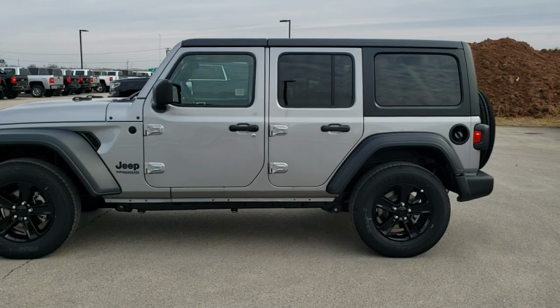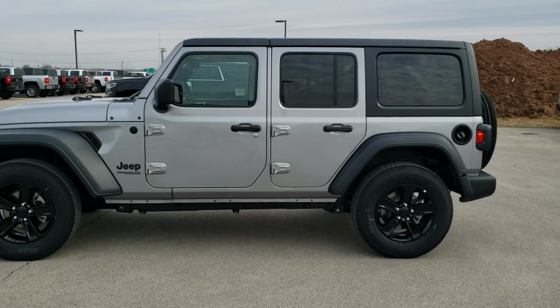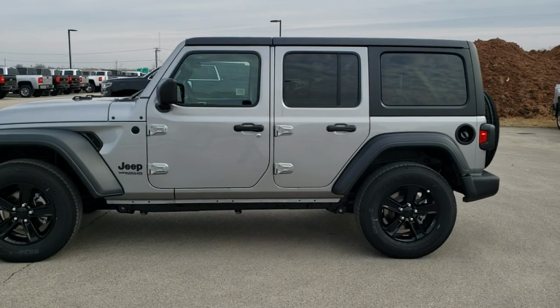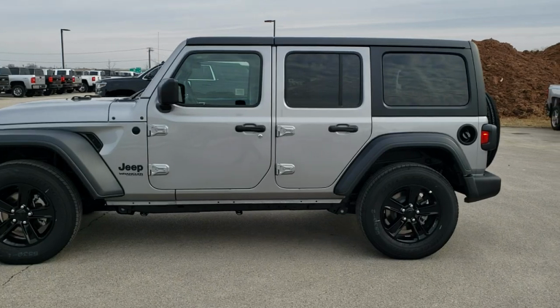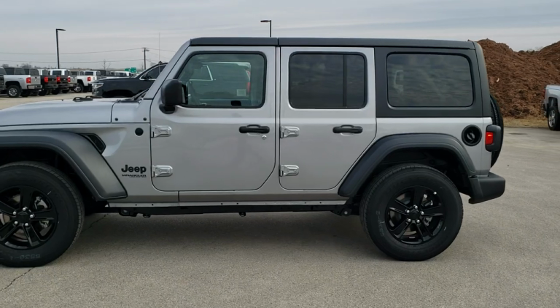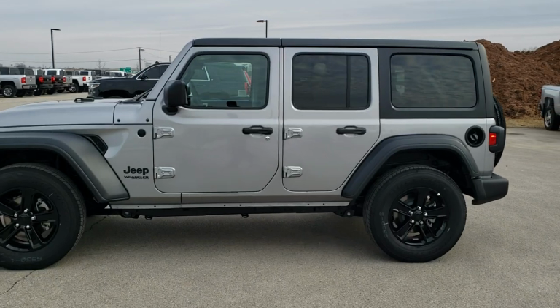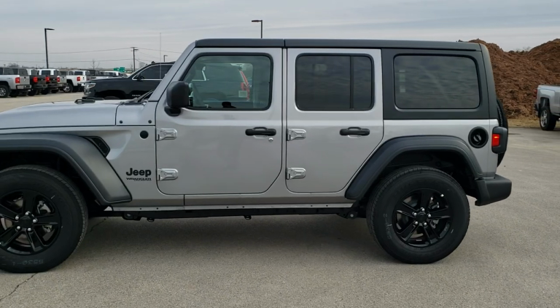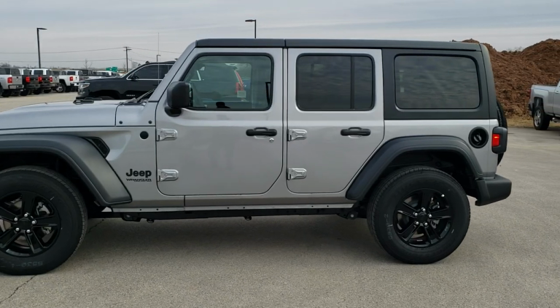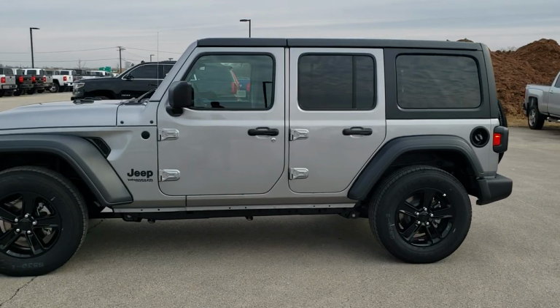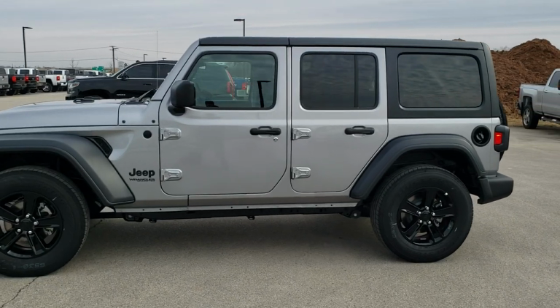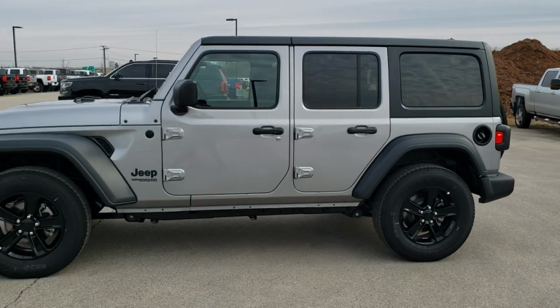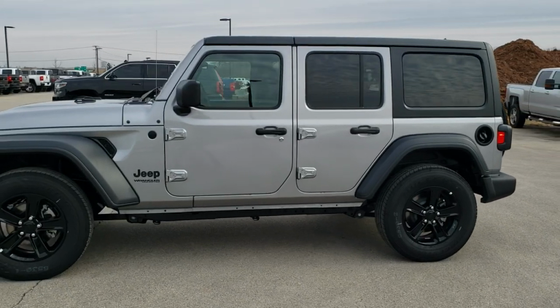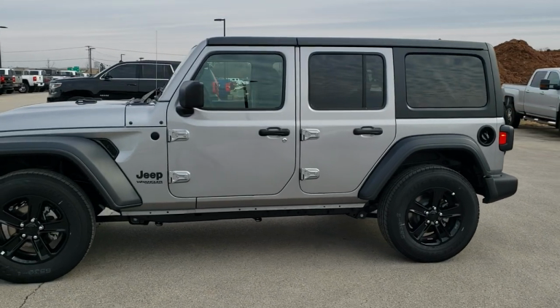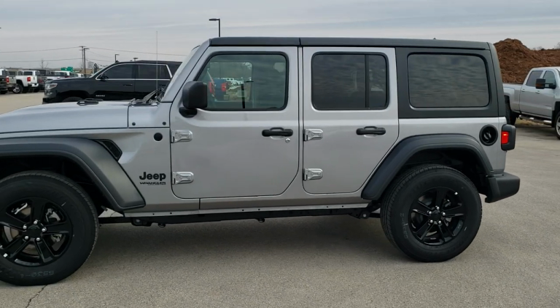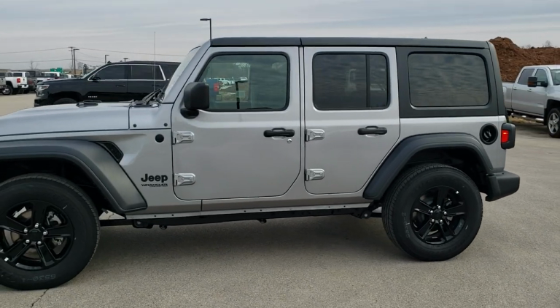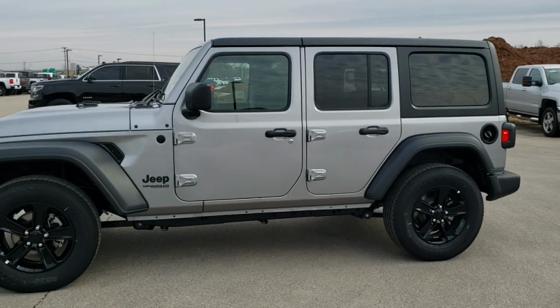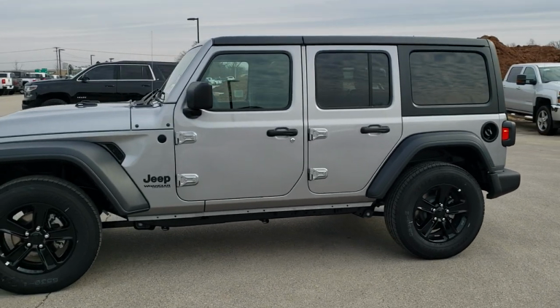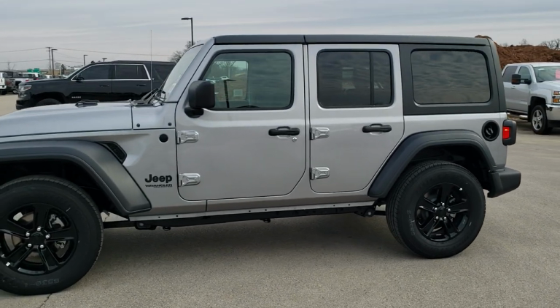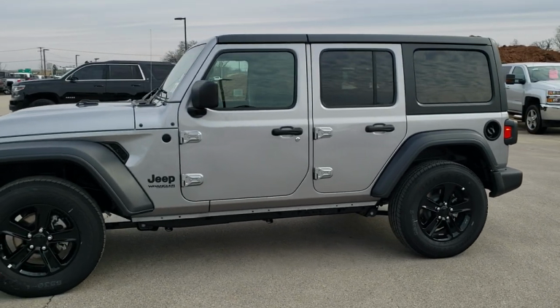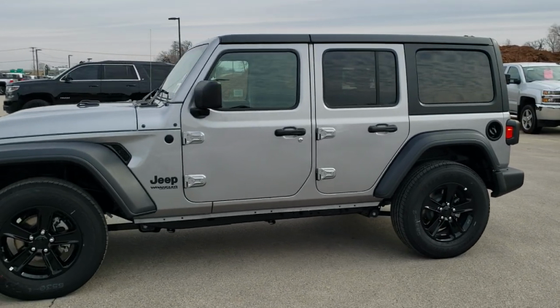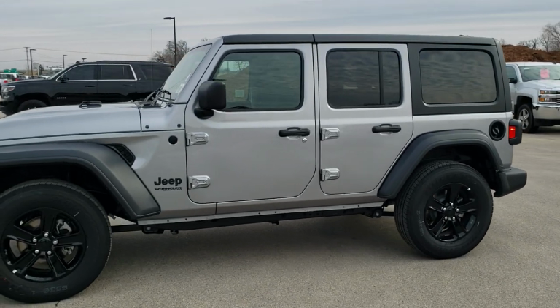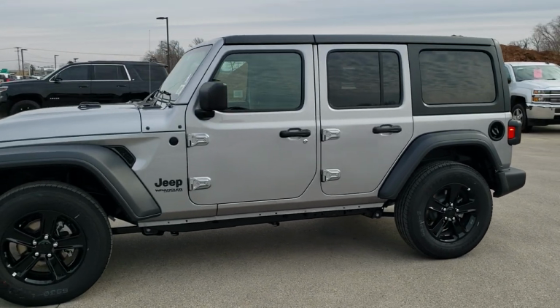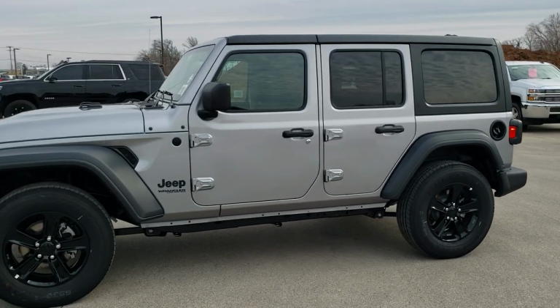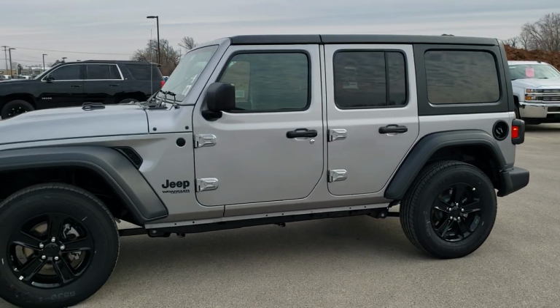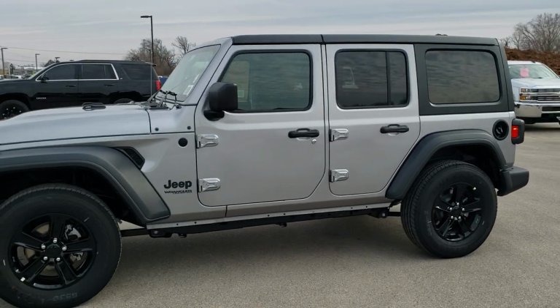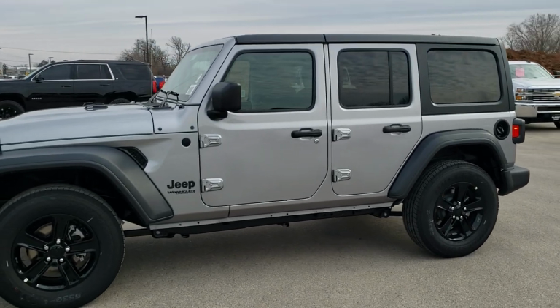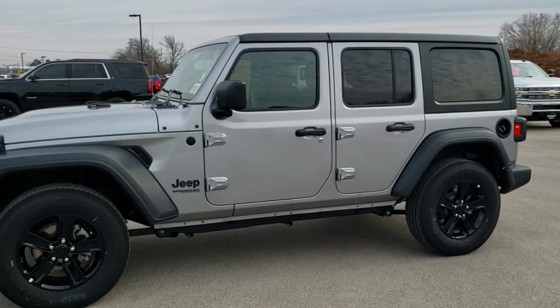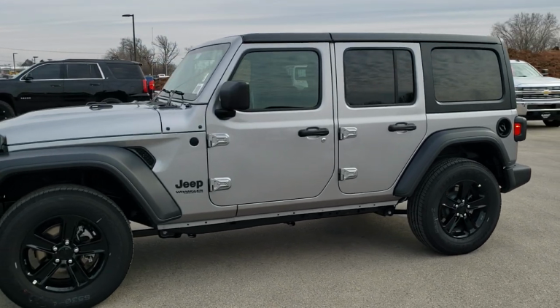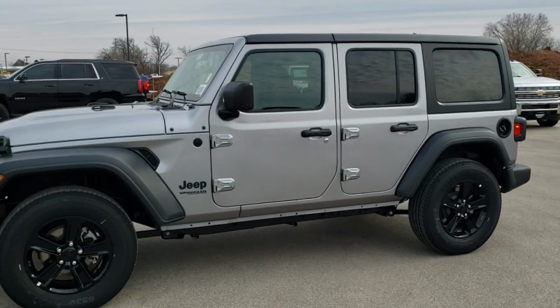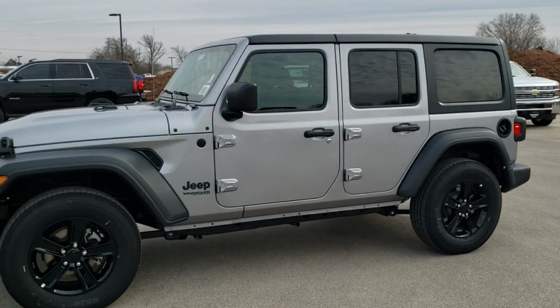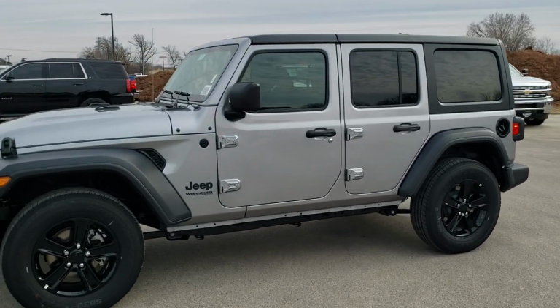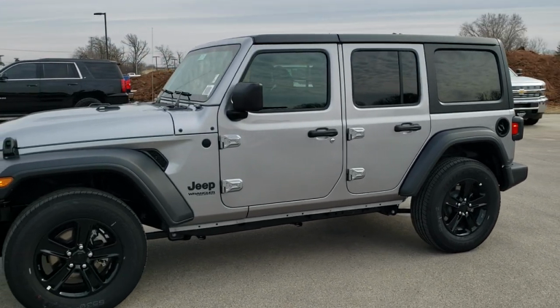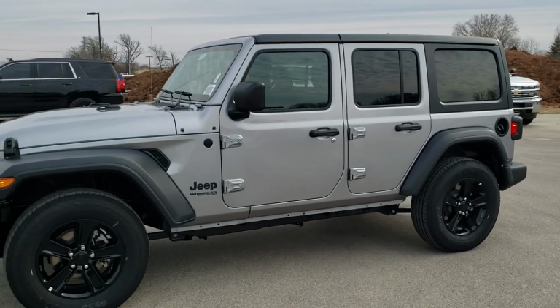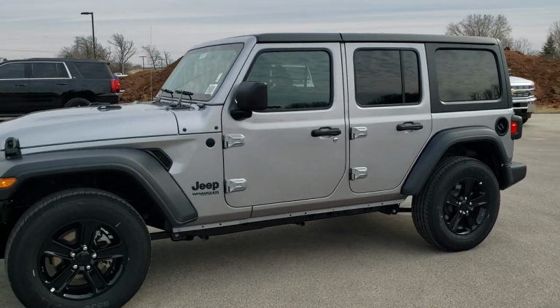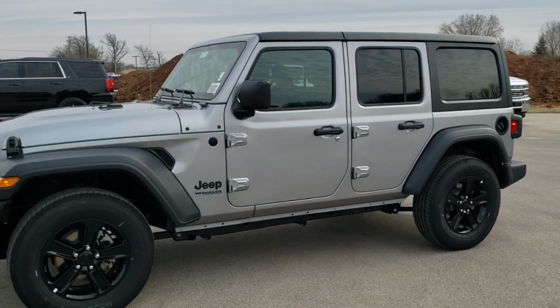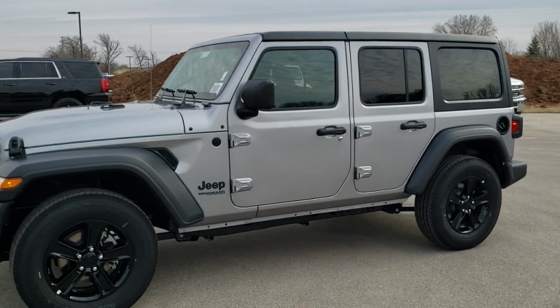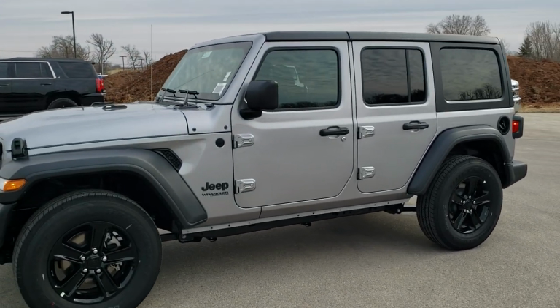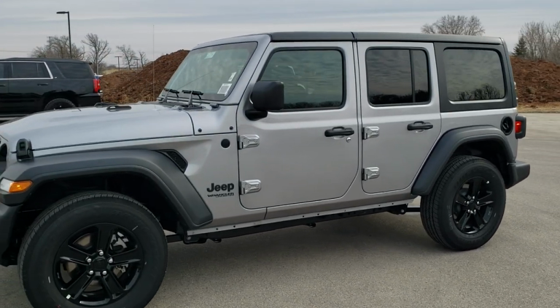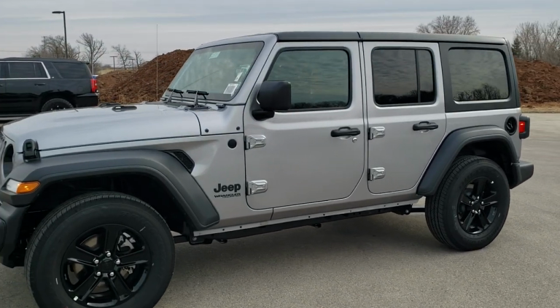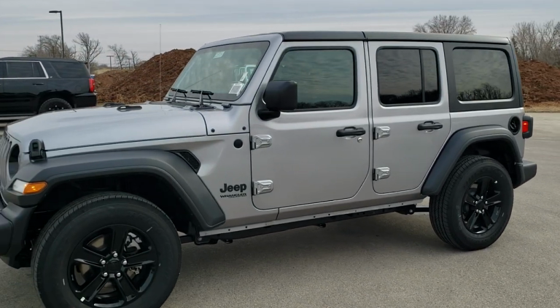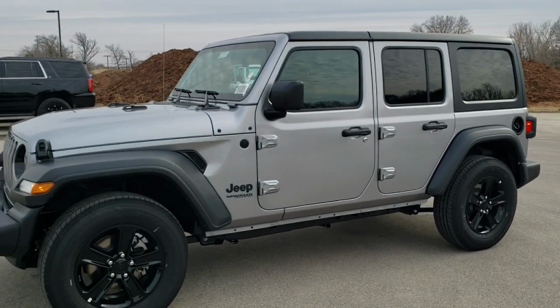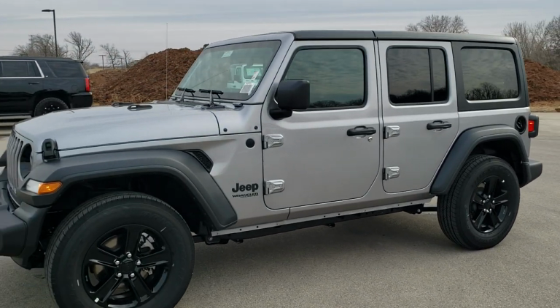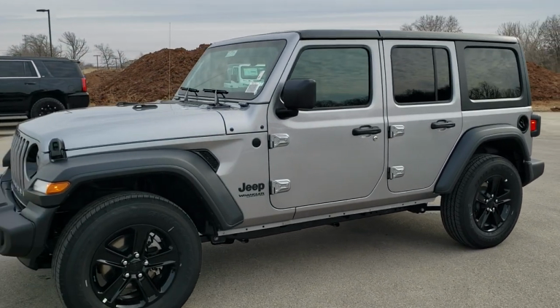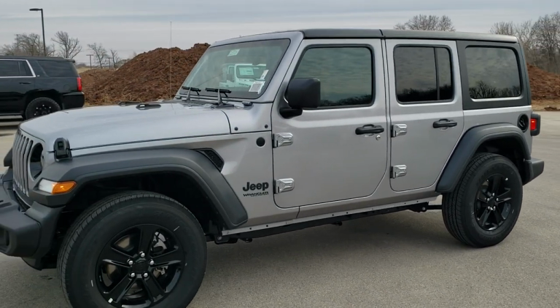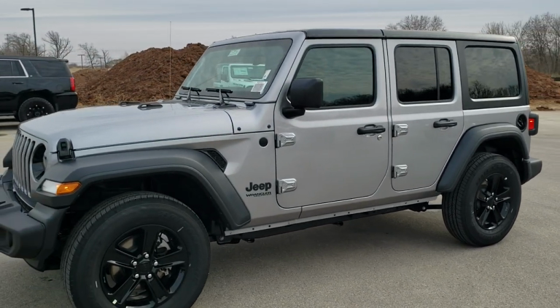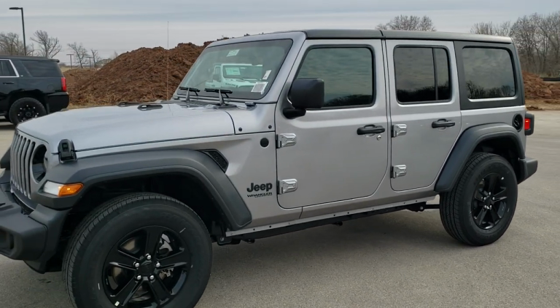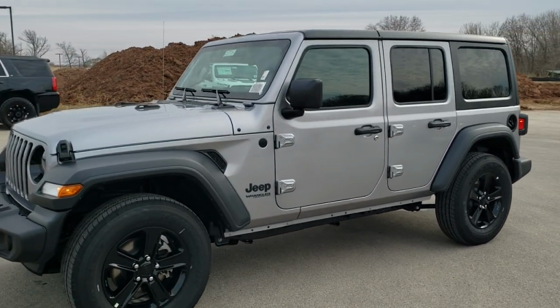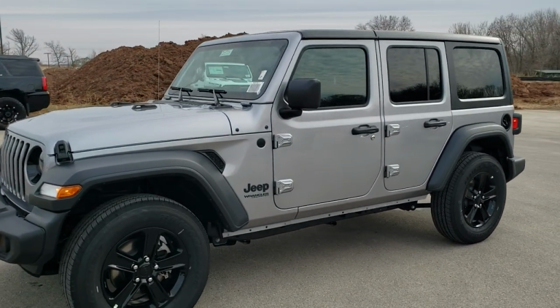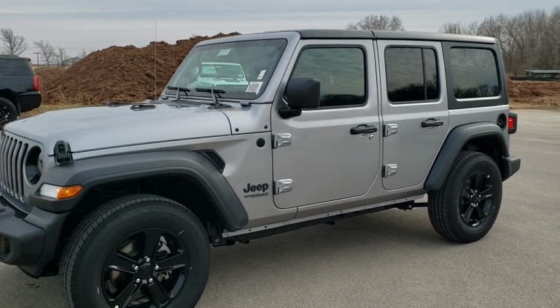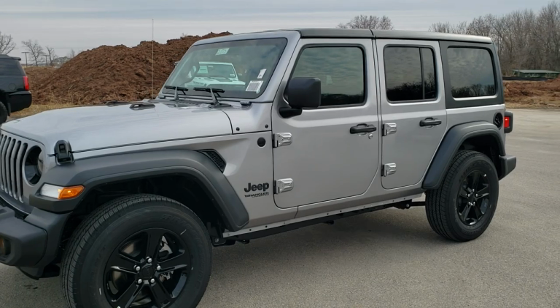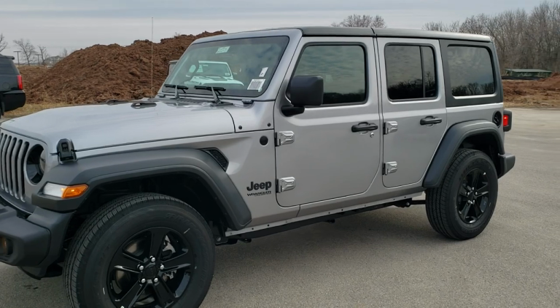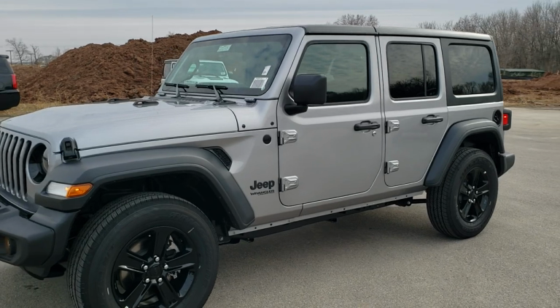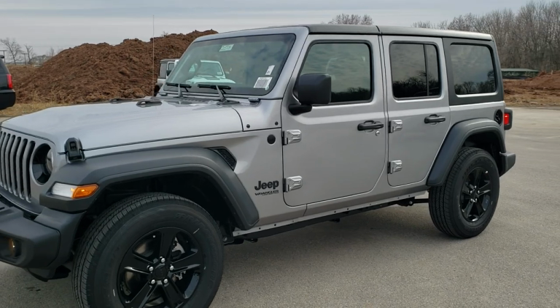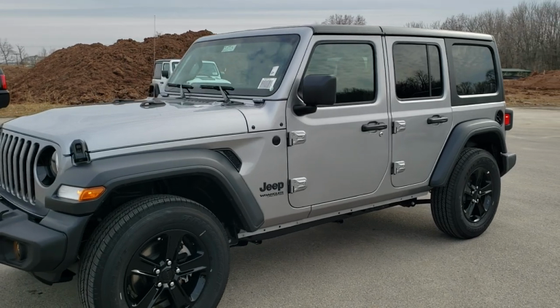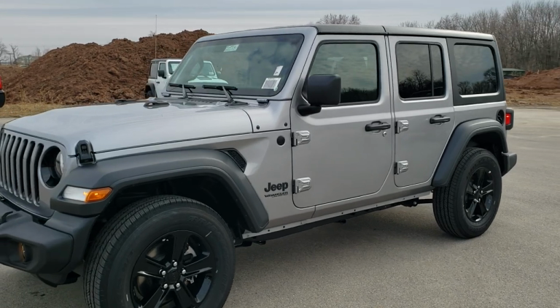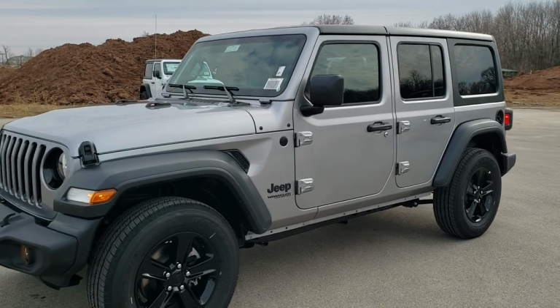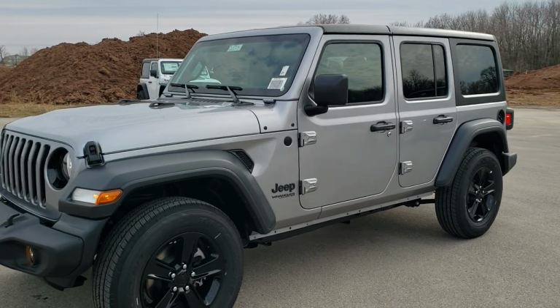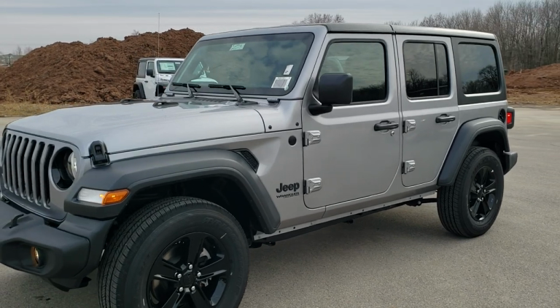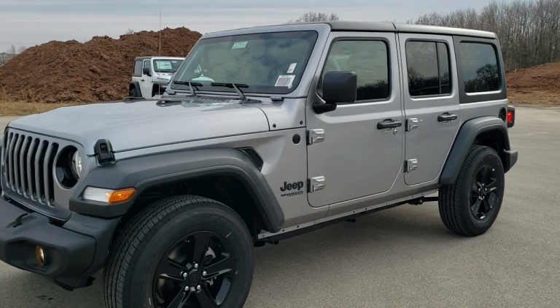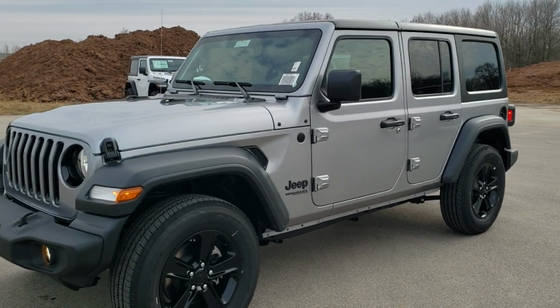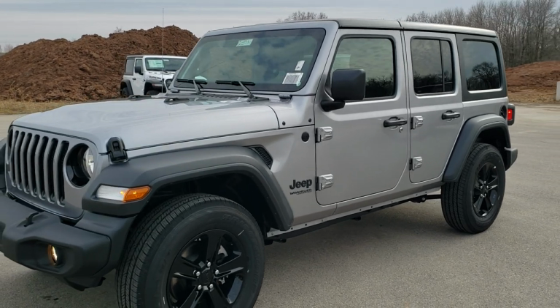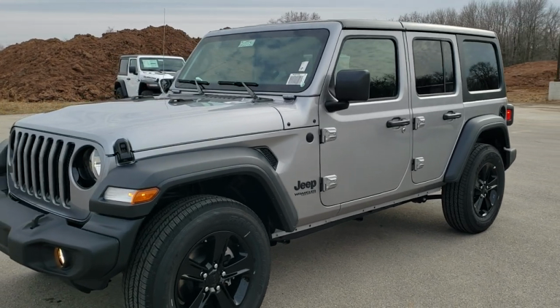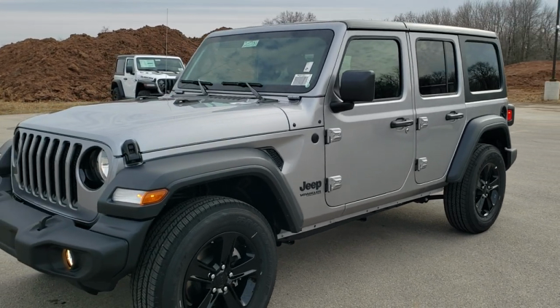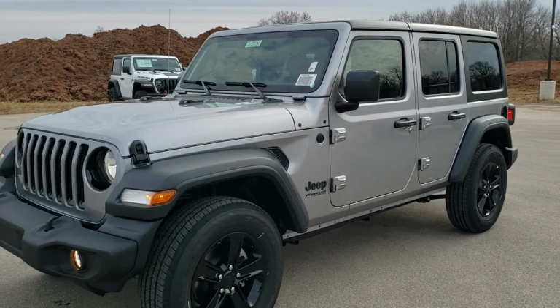This is Brett with Summit Automotive in Fond du Lac, Wisconsin, your new and used Jeep and Jeep Wrangler headquarters.